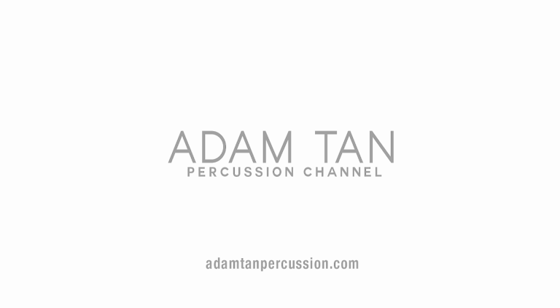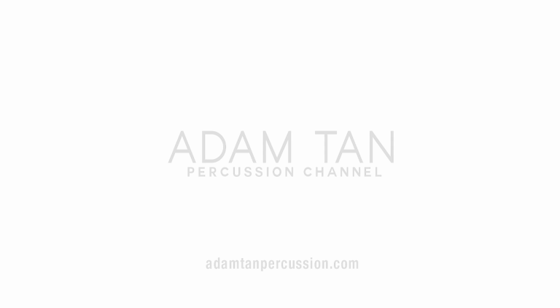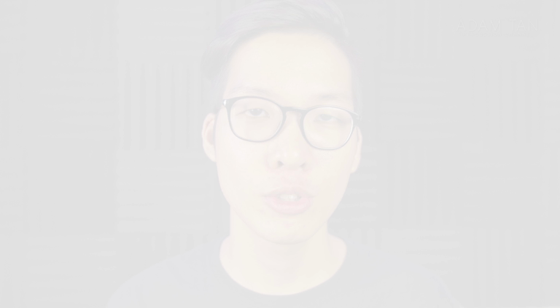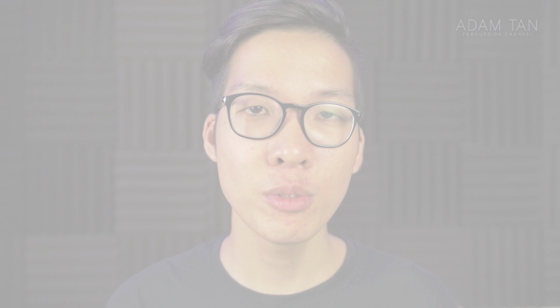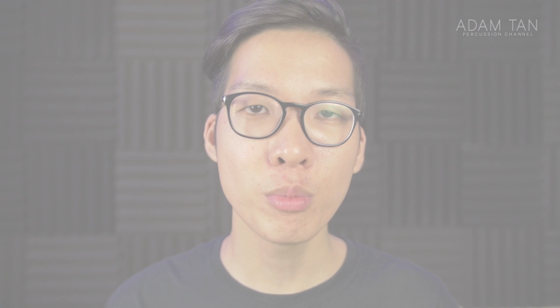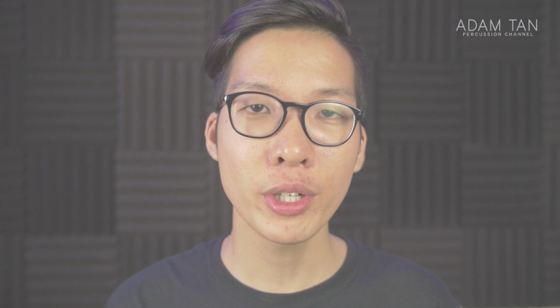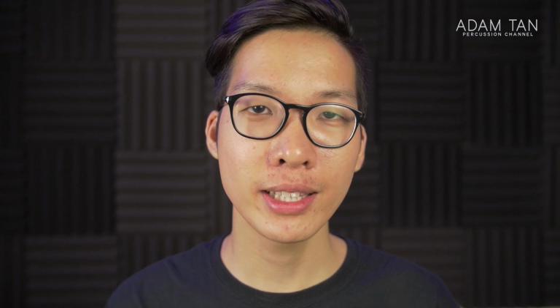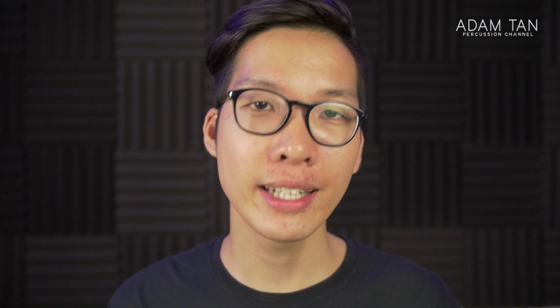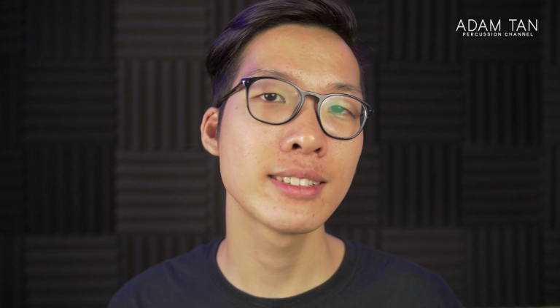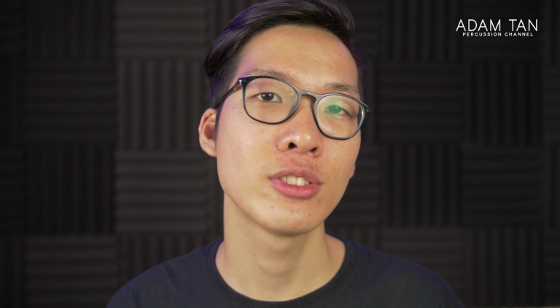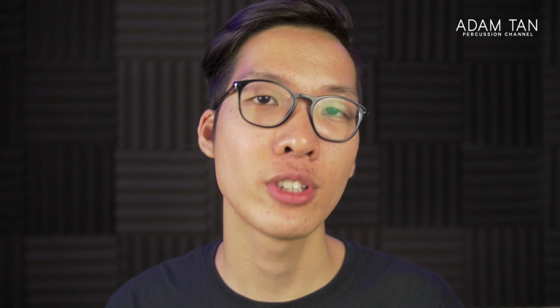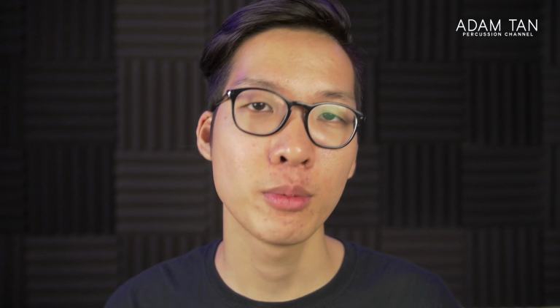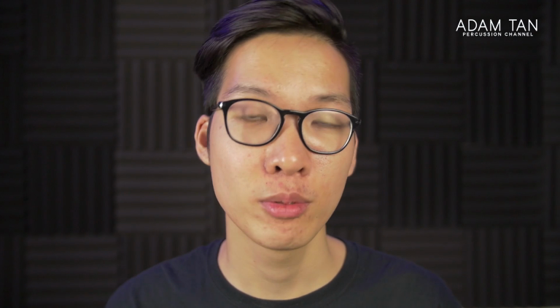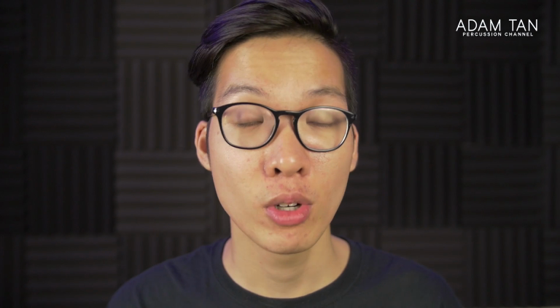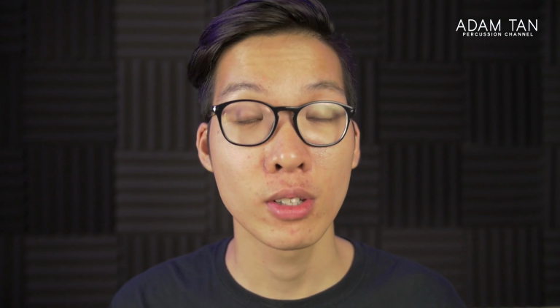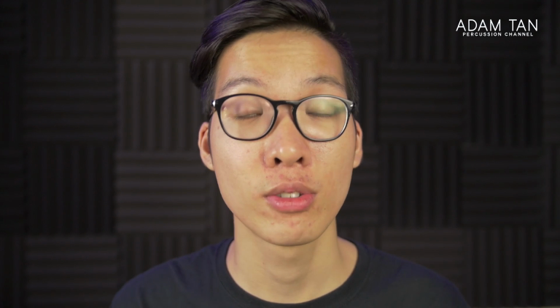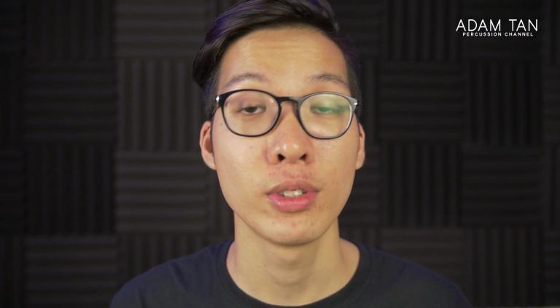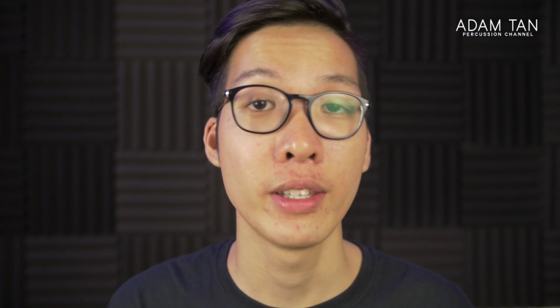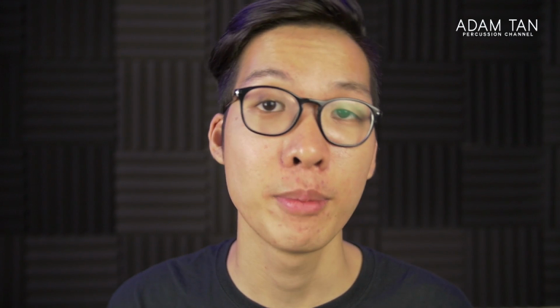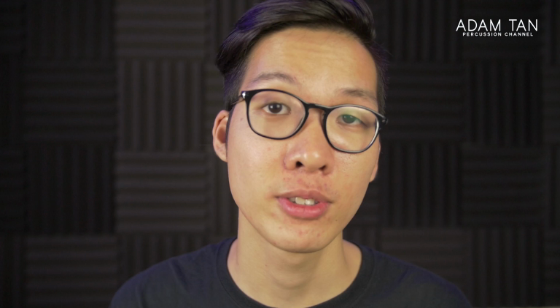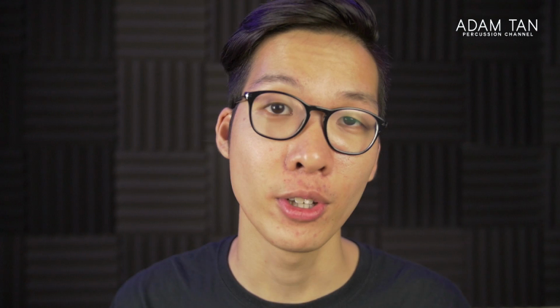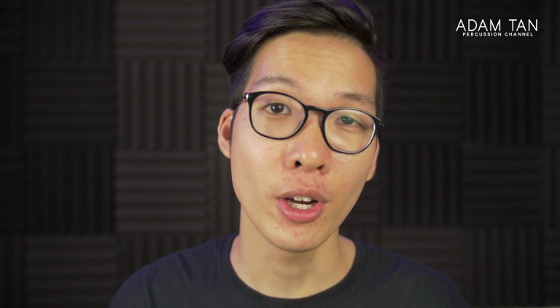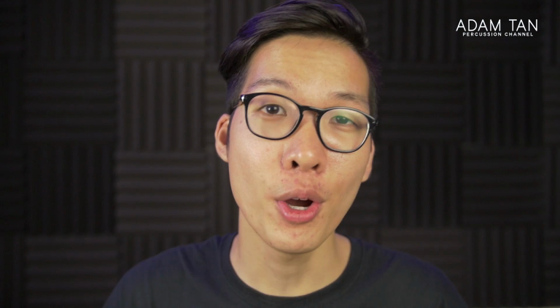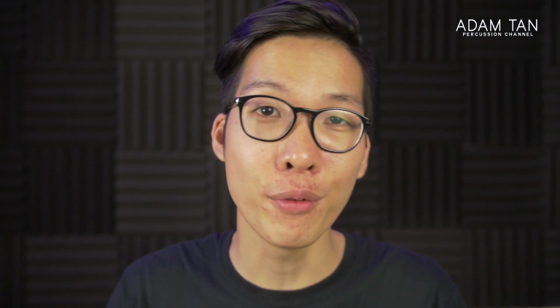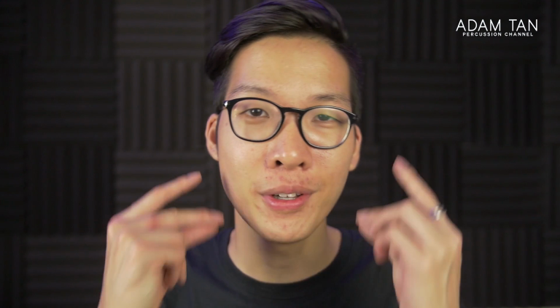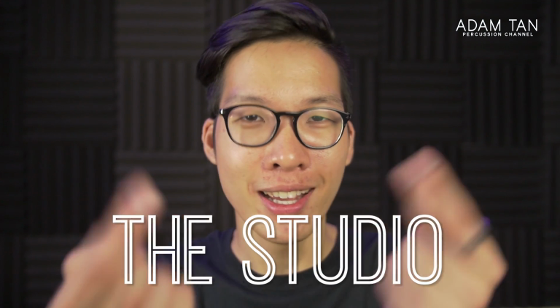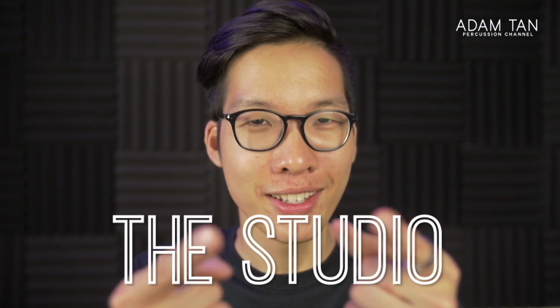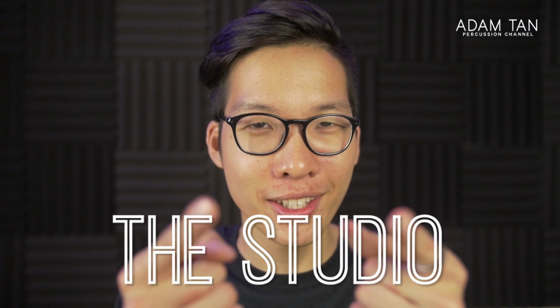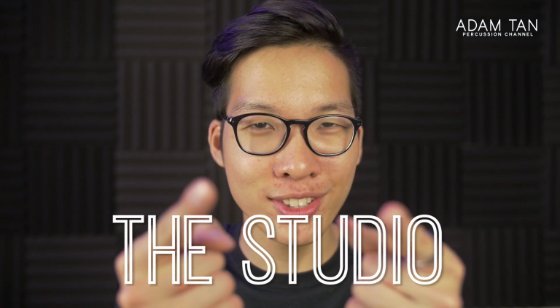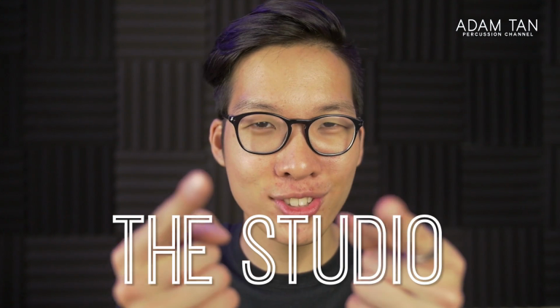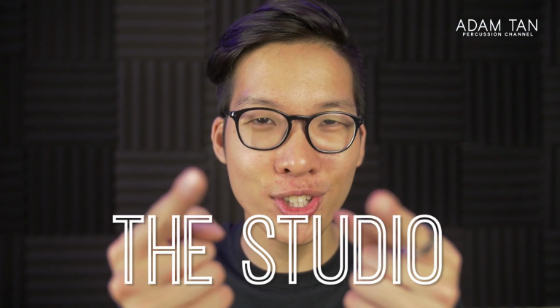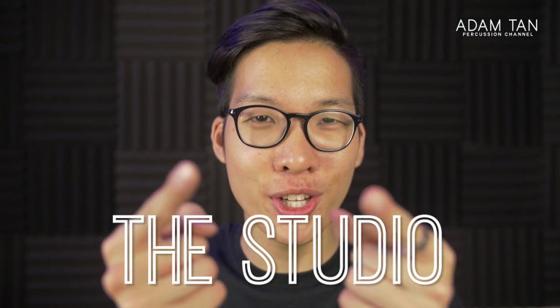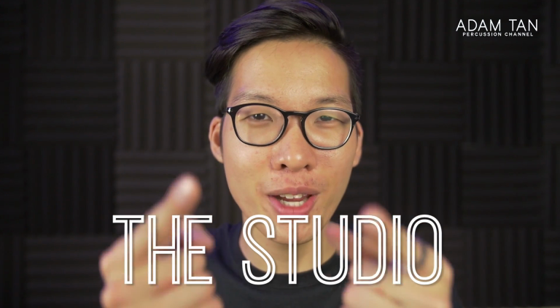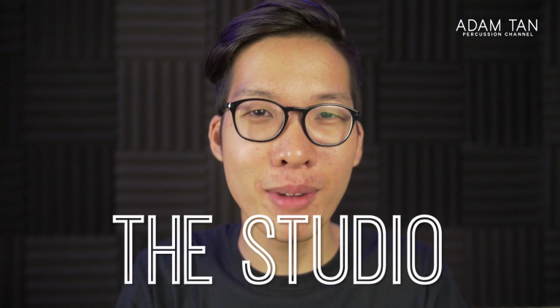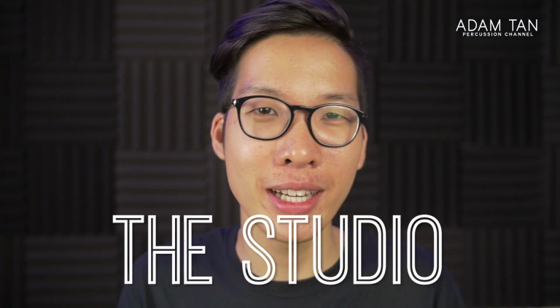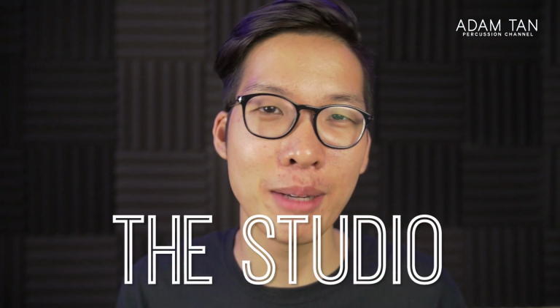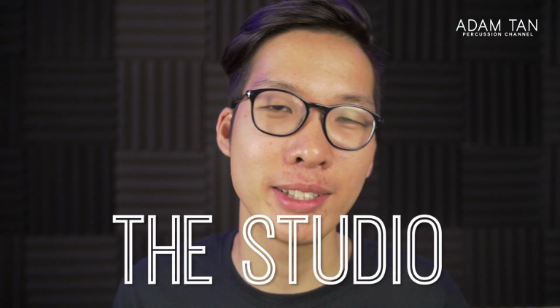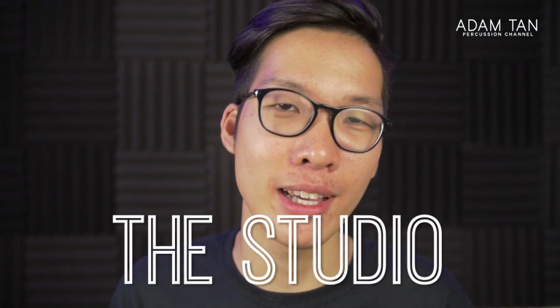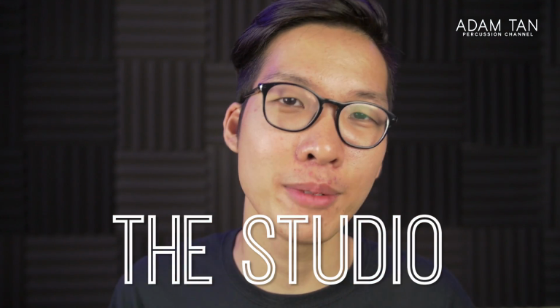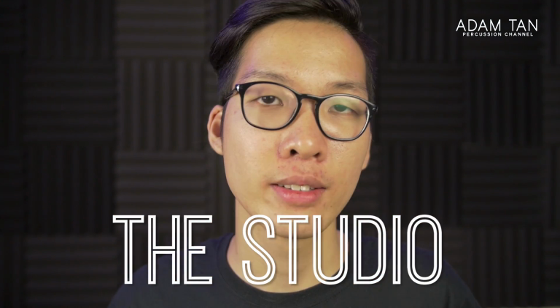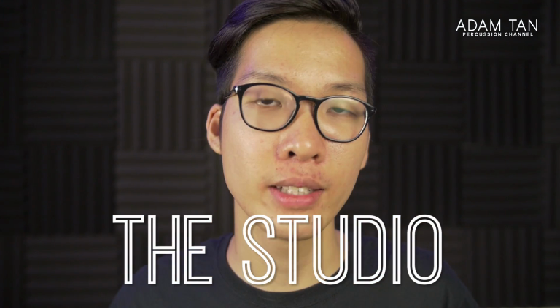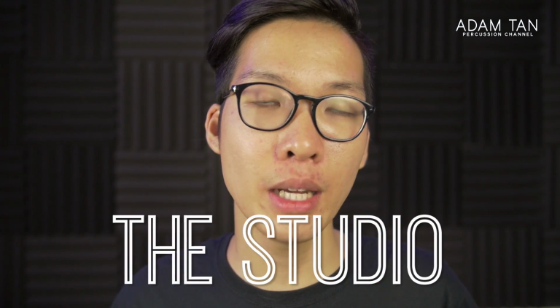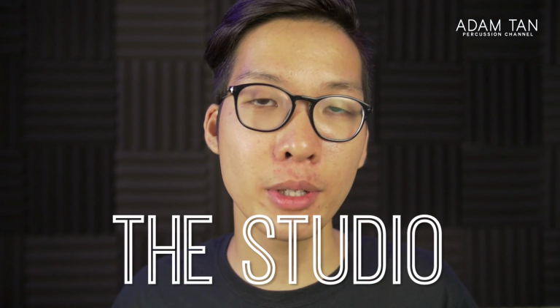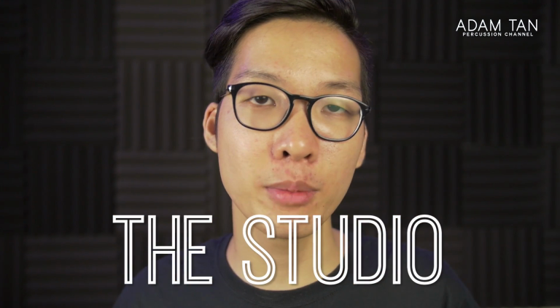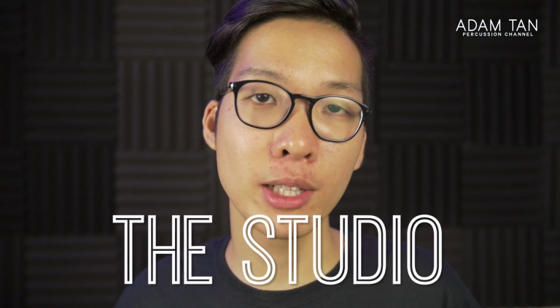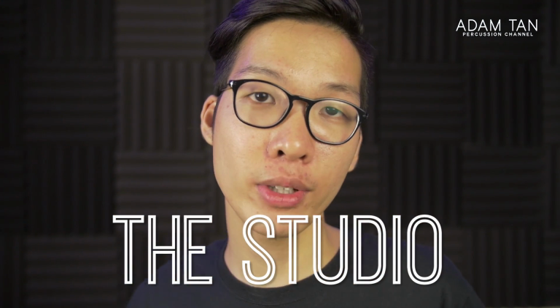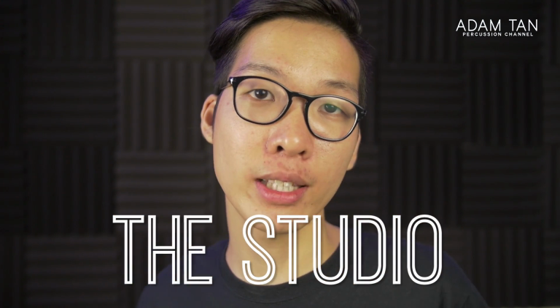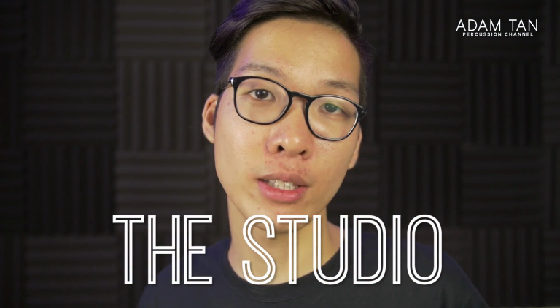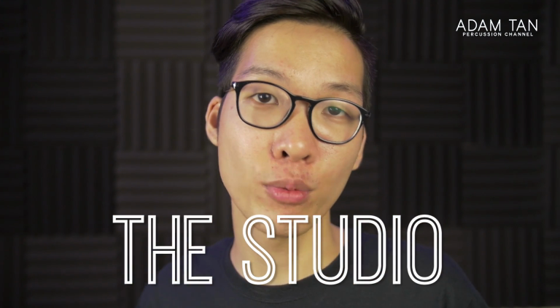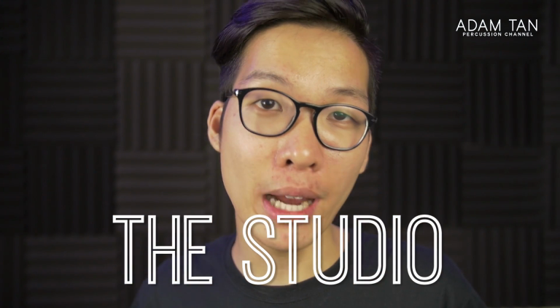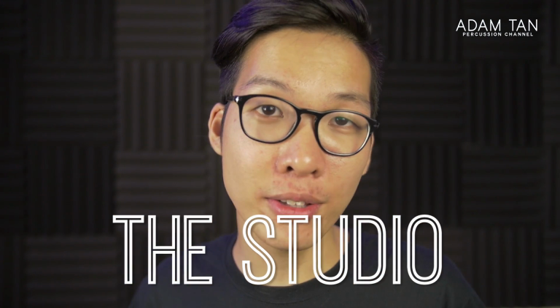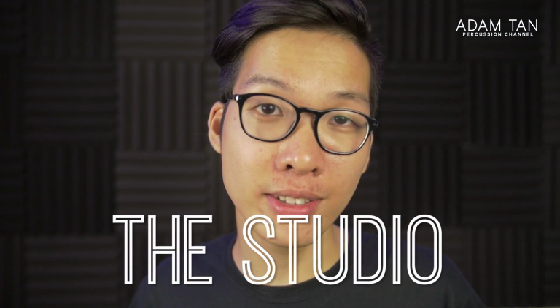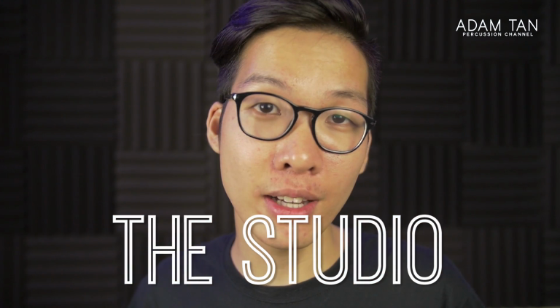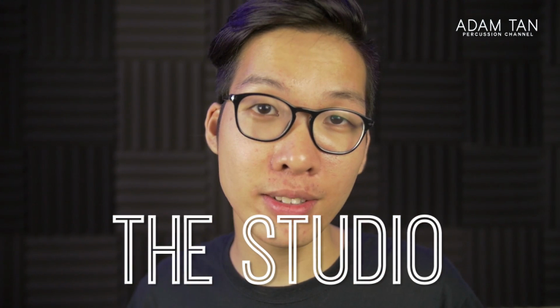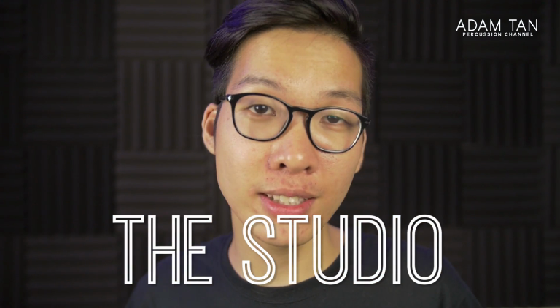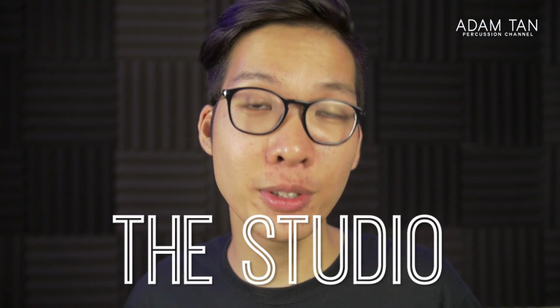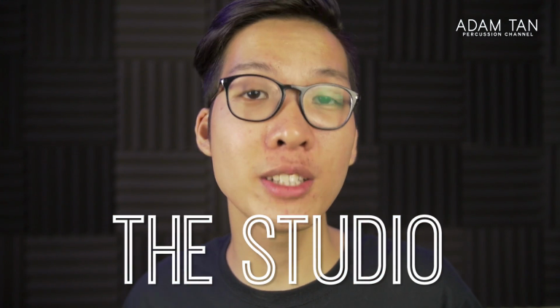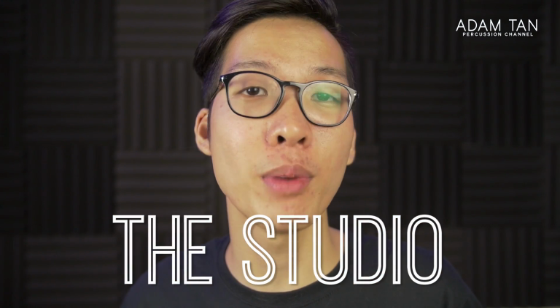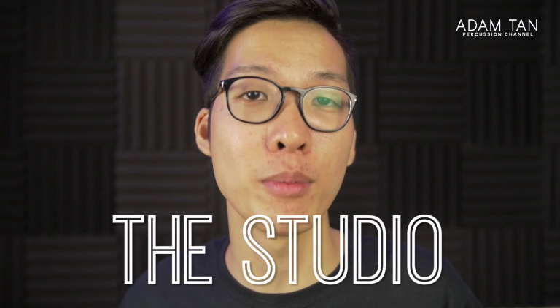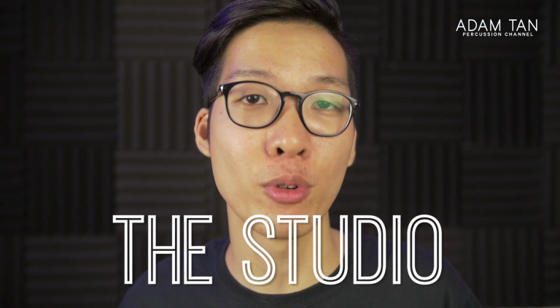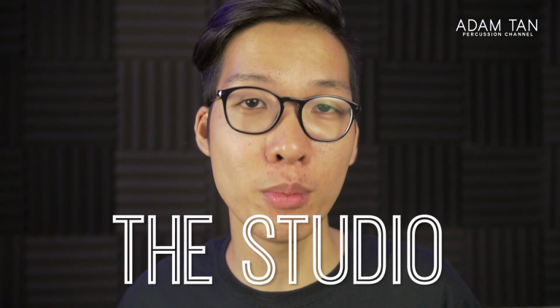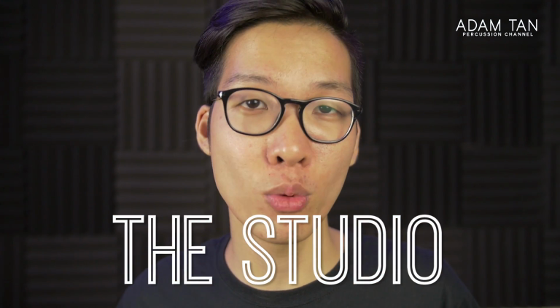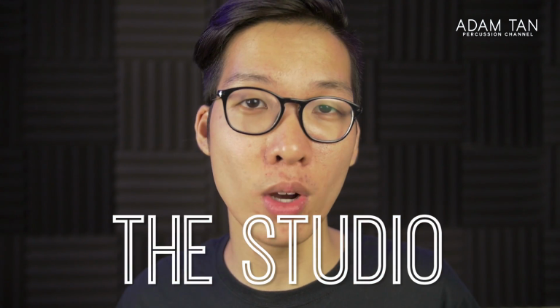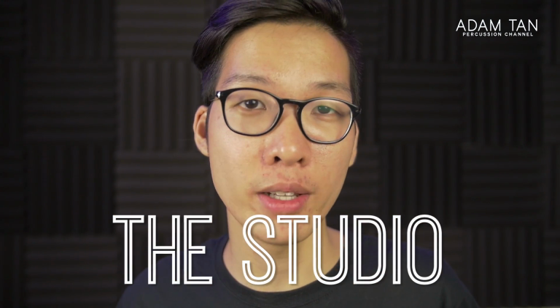Good morning ladies and gentlemen, welcome to another episode of The Studio. My name is Adam. Today we're going to be looking at the Round Sound series by Marimba One.